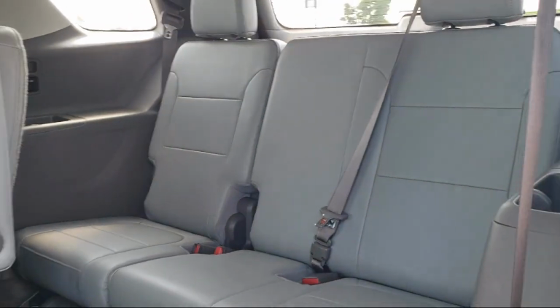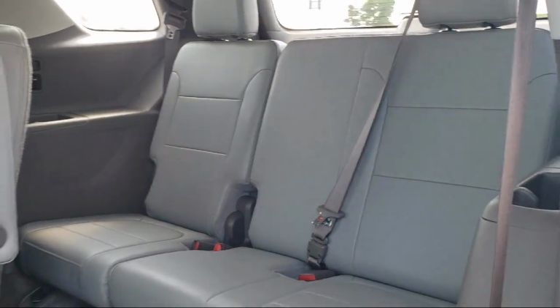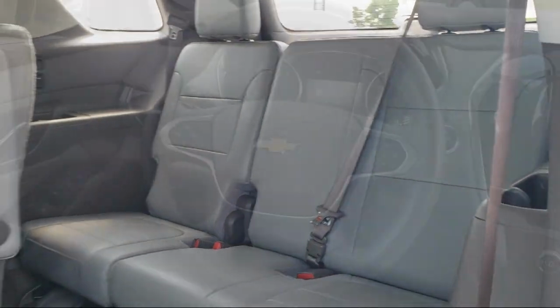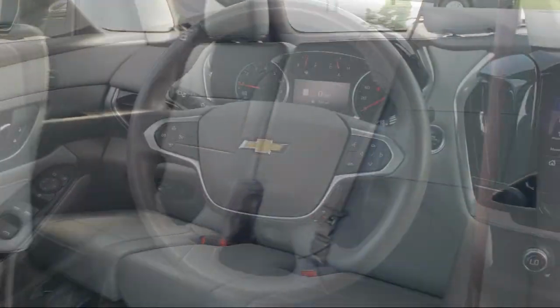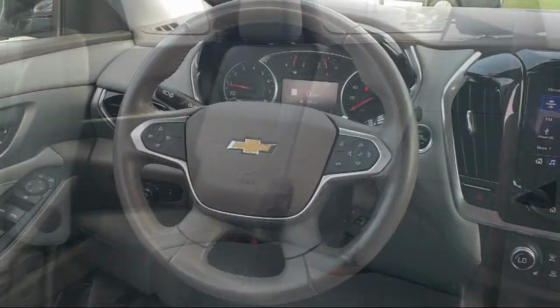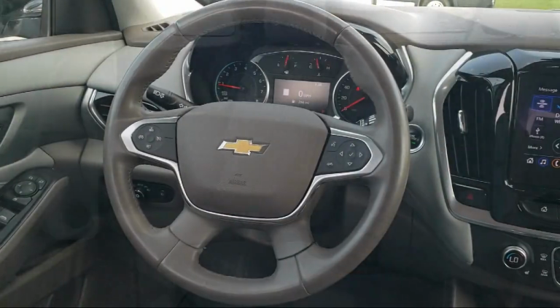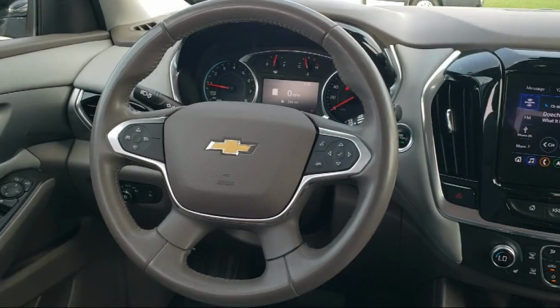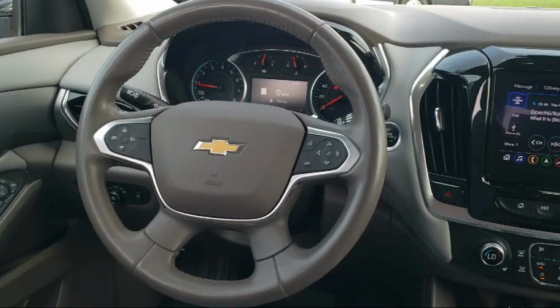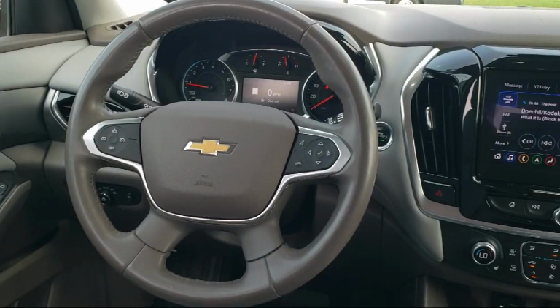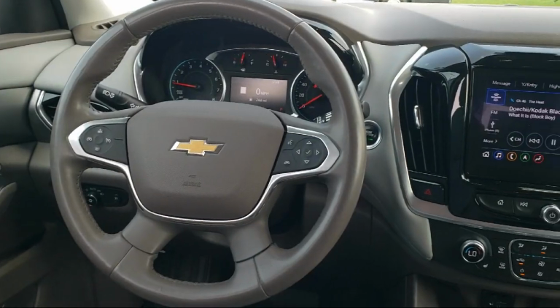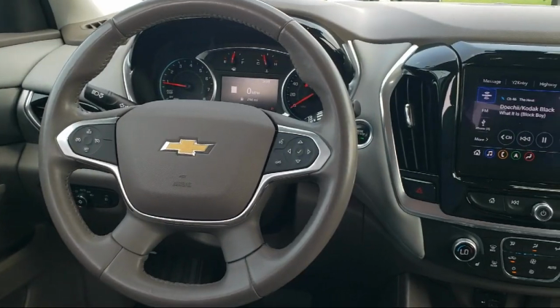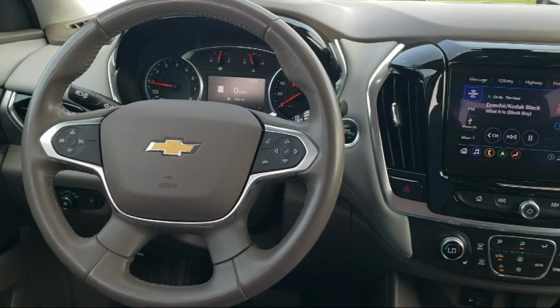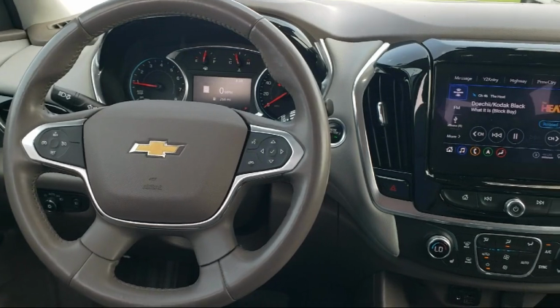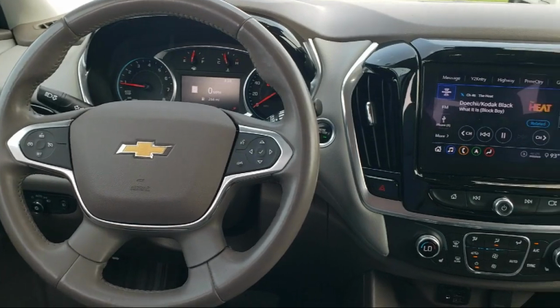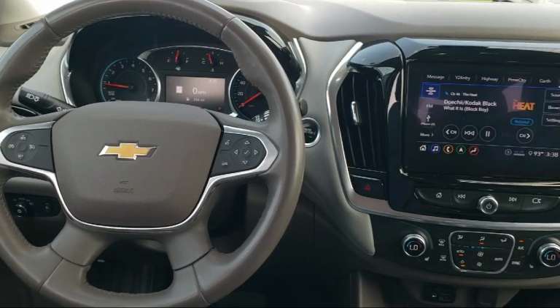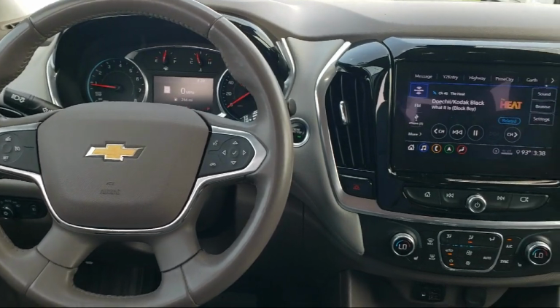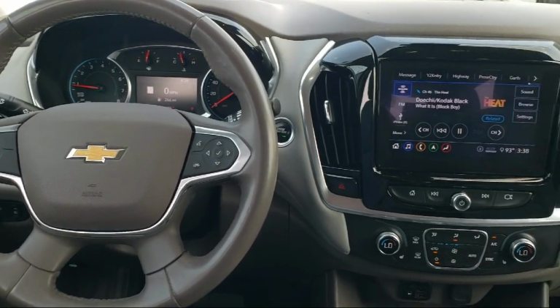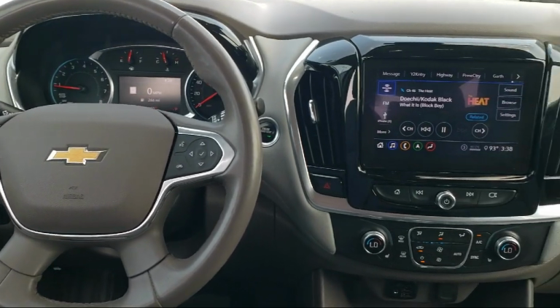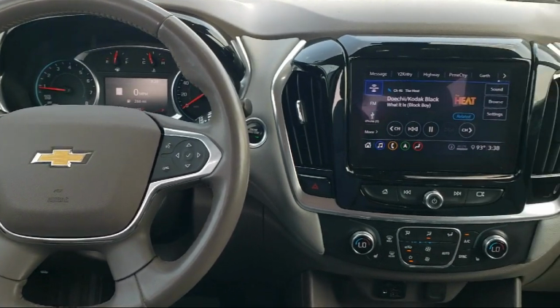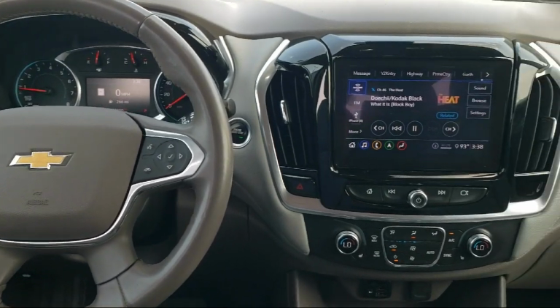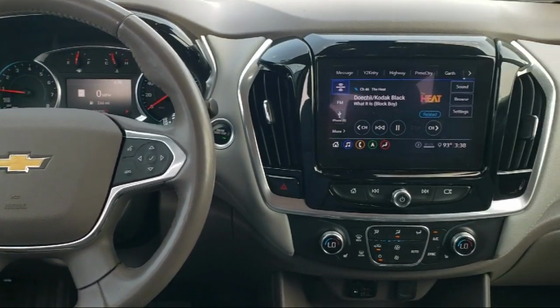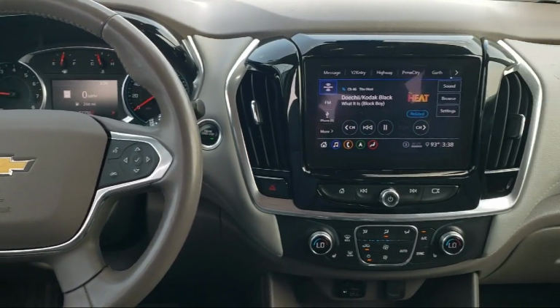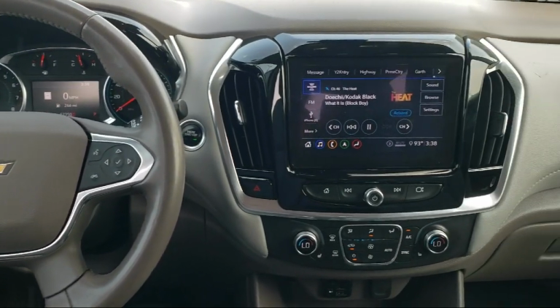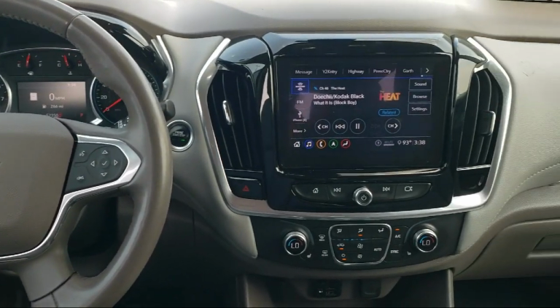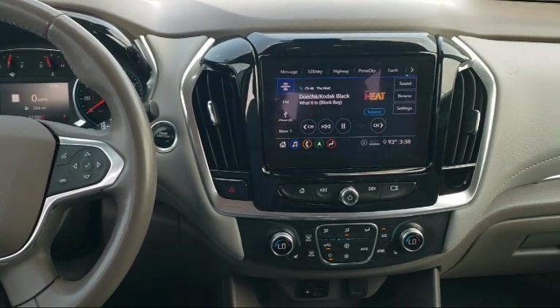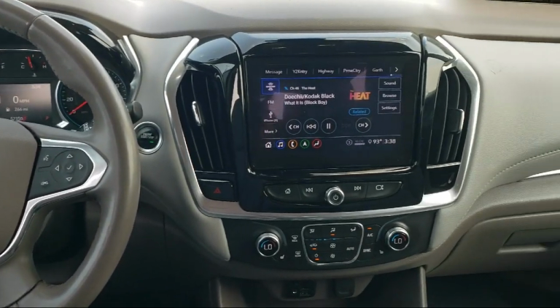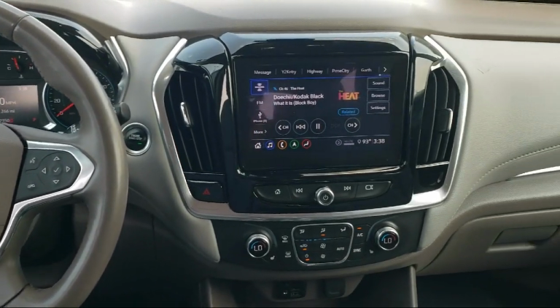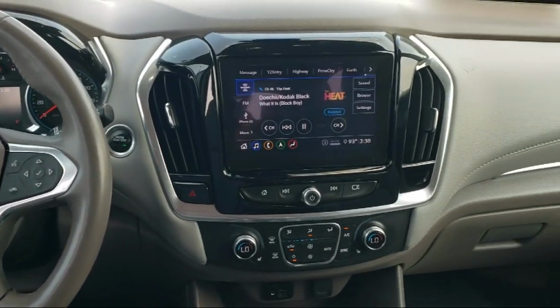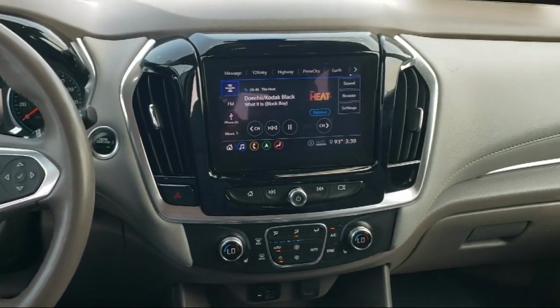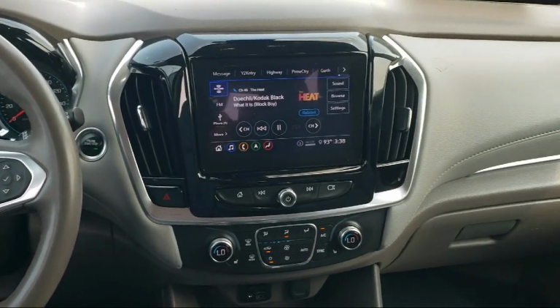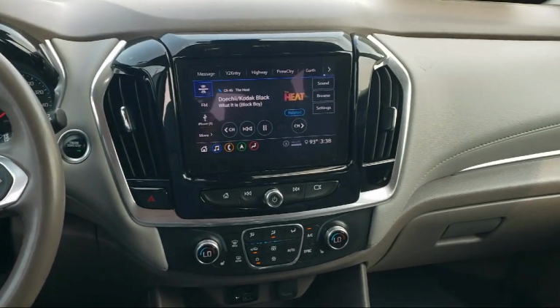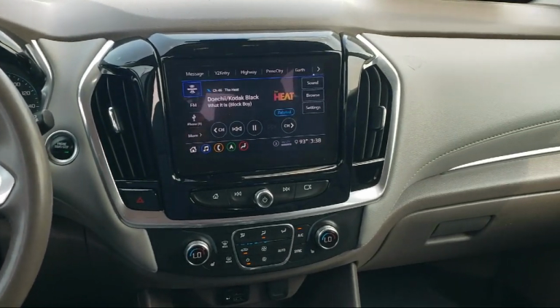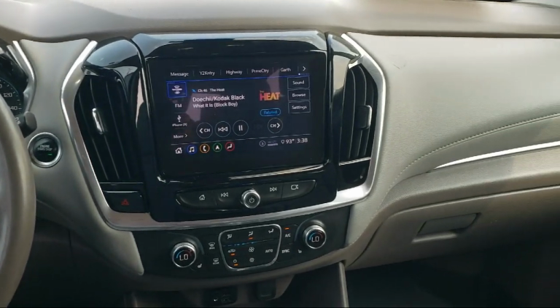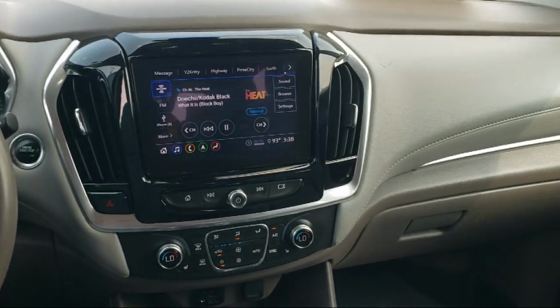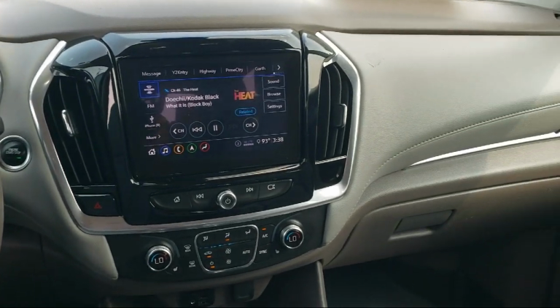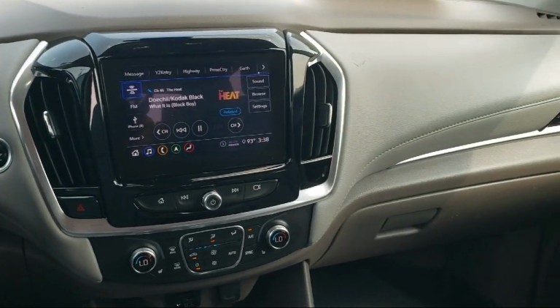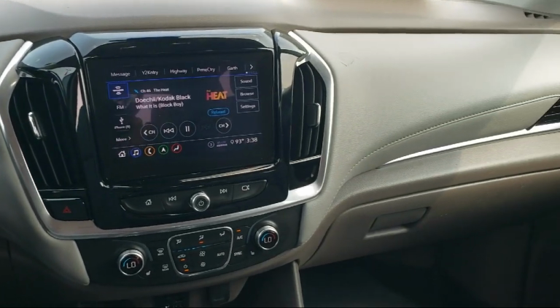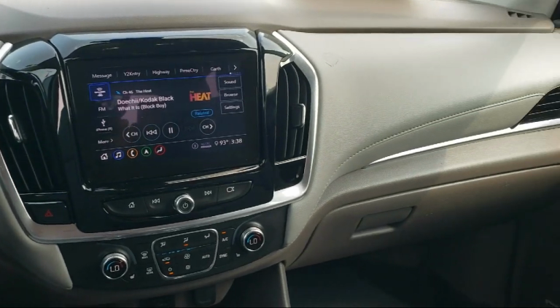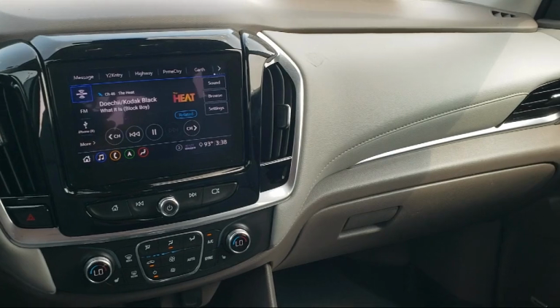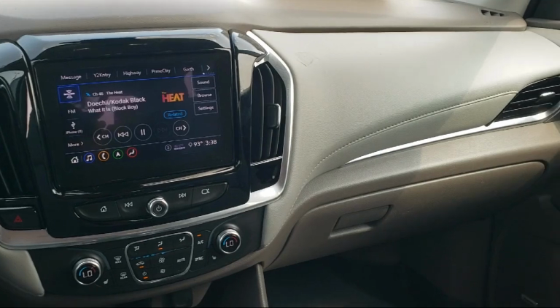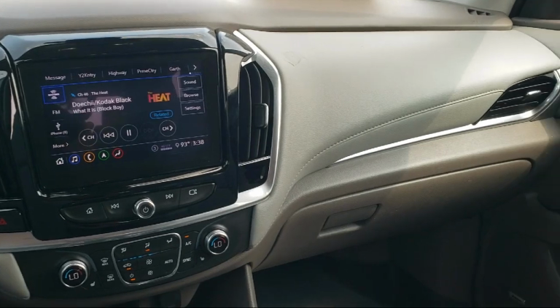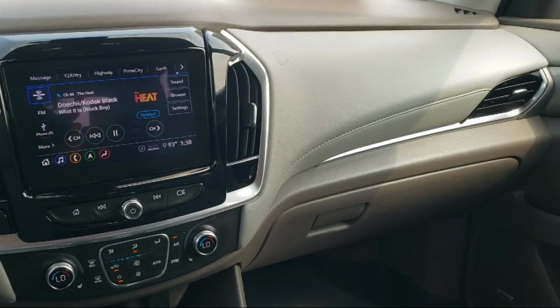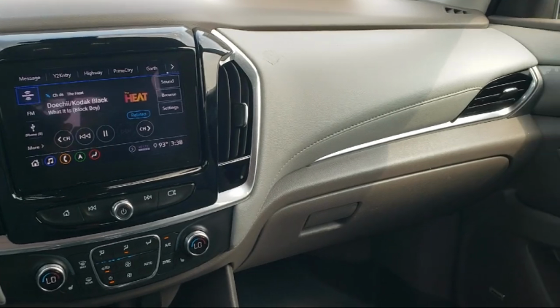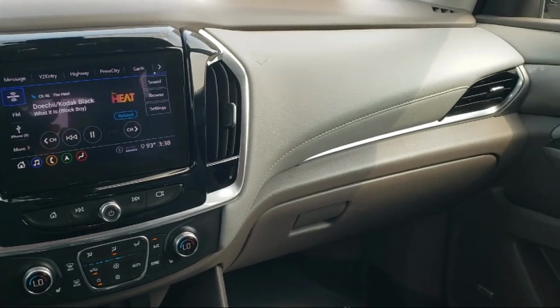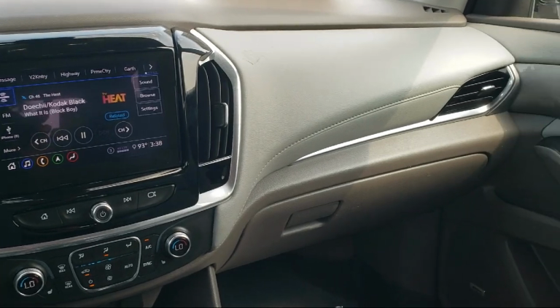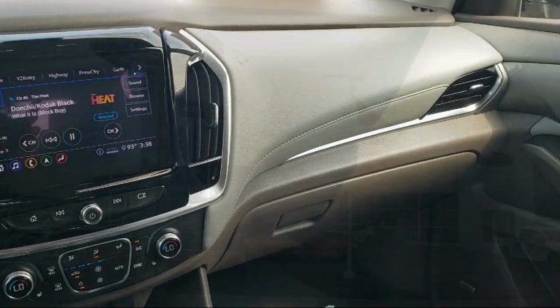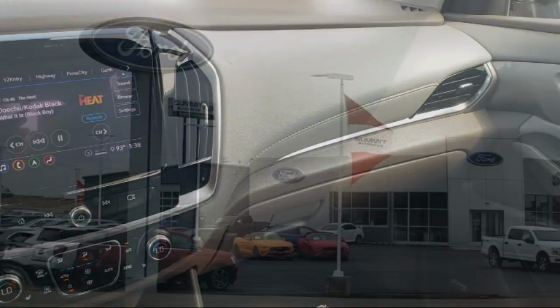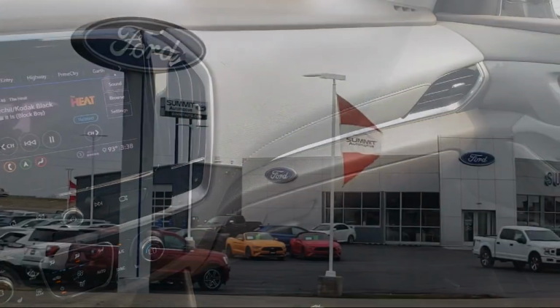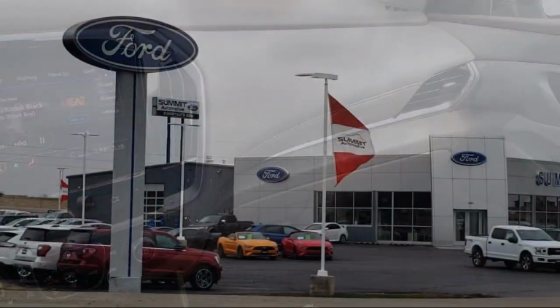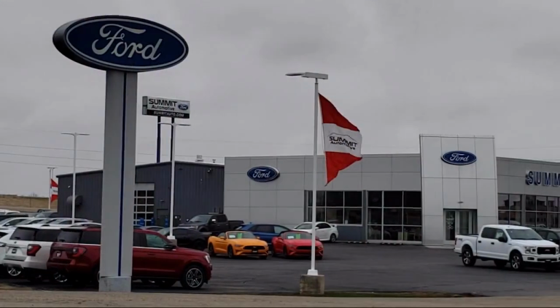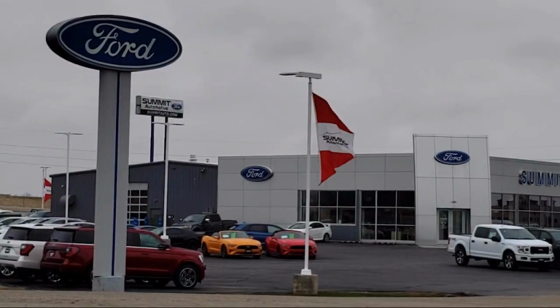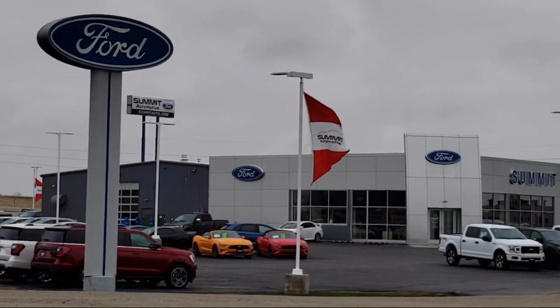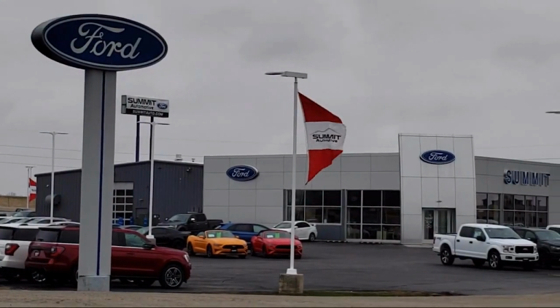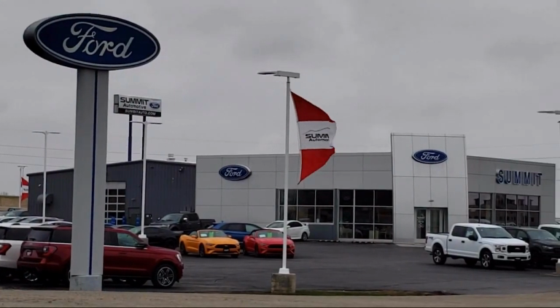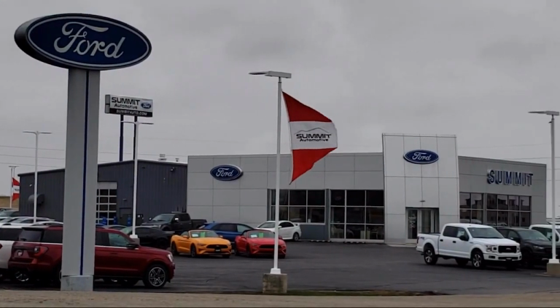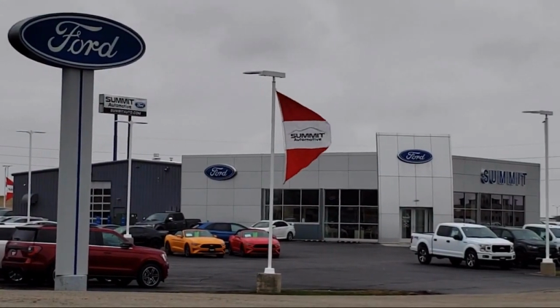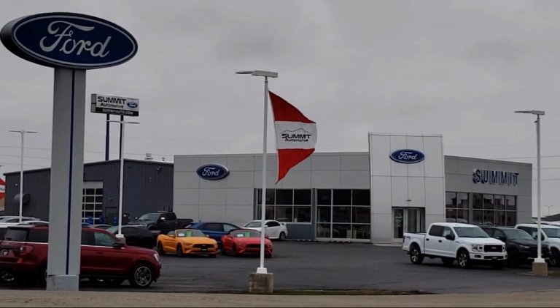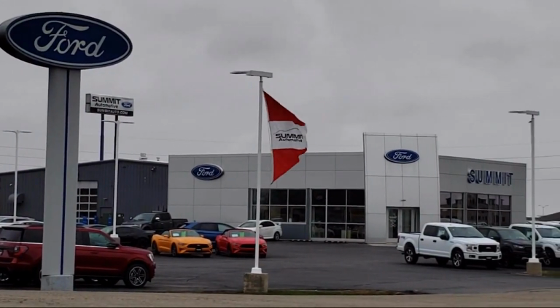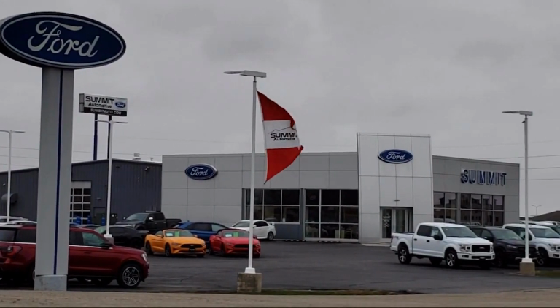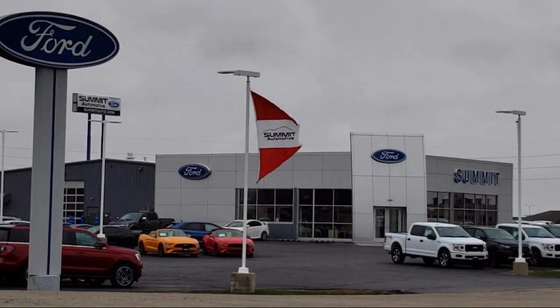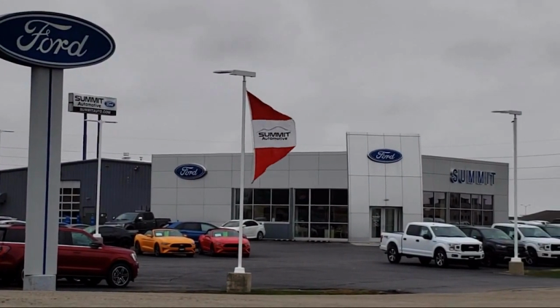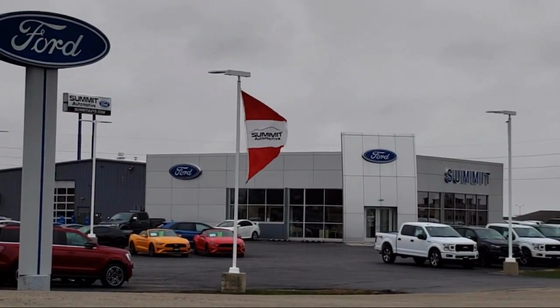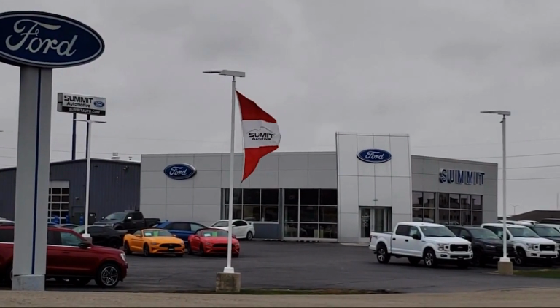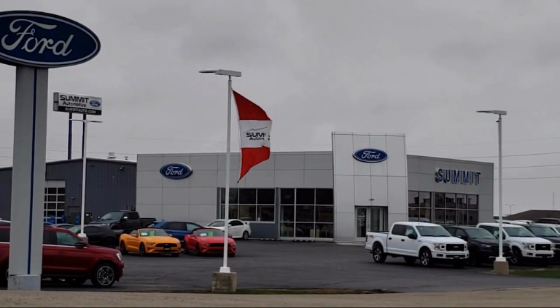It also features a Rear Camera Mirror, Garage Door Transmitter, Keyless Entry, and has less than 55,000 miles on the odometer.